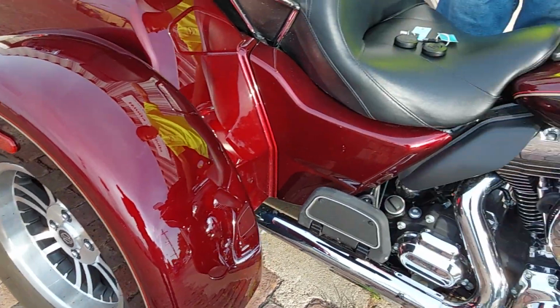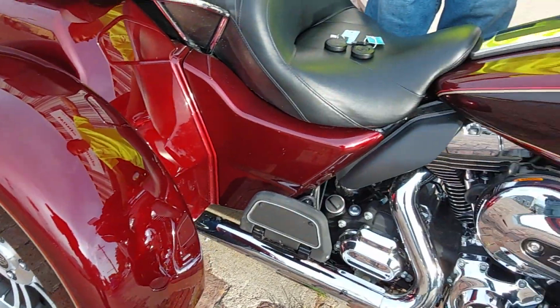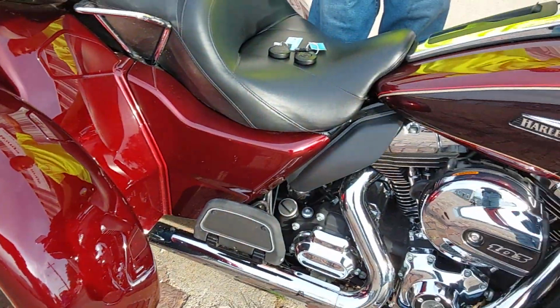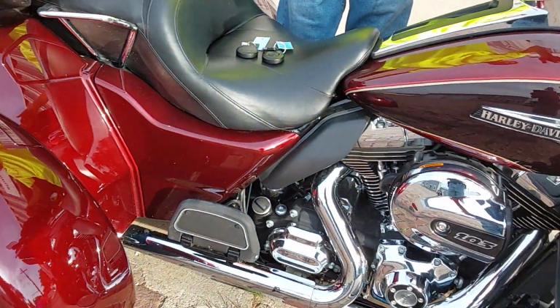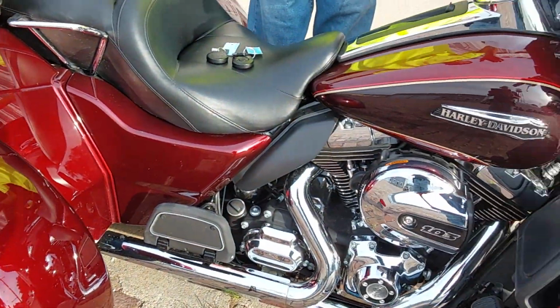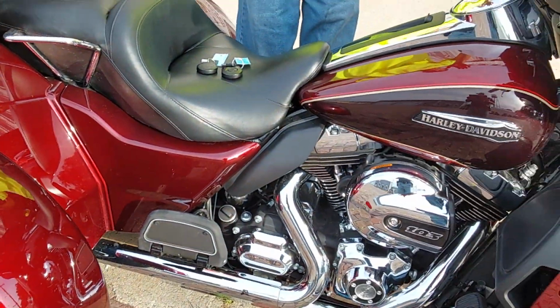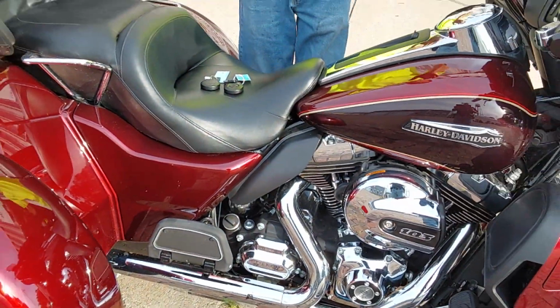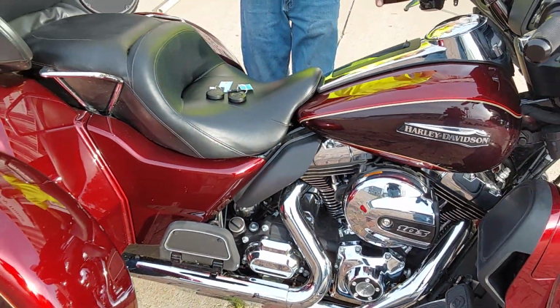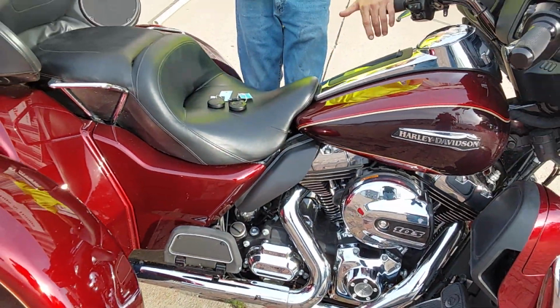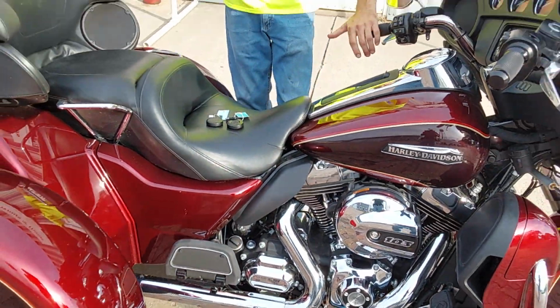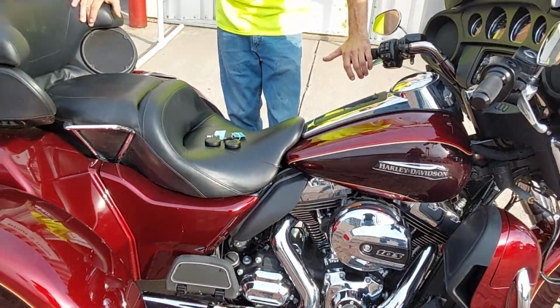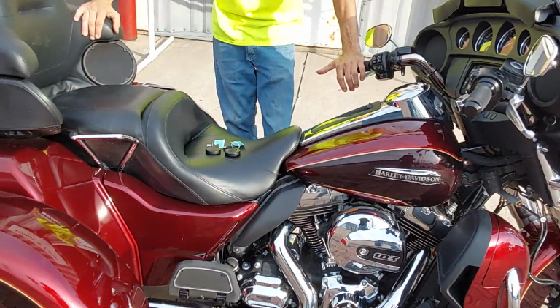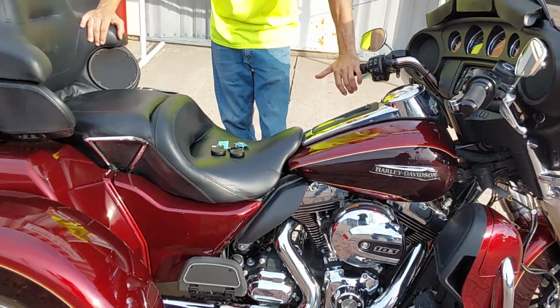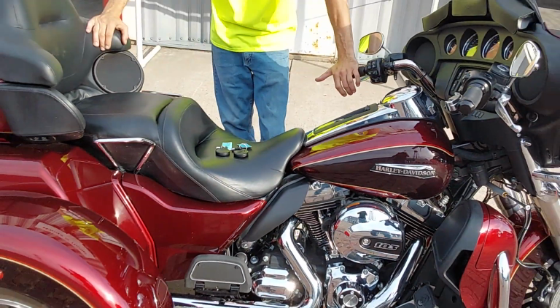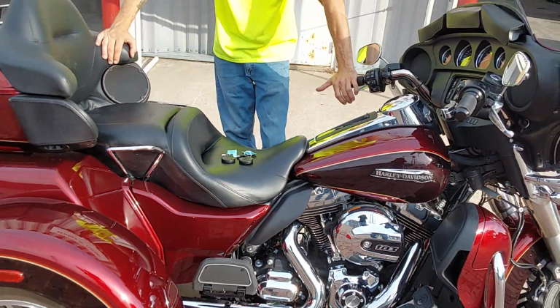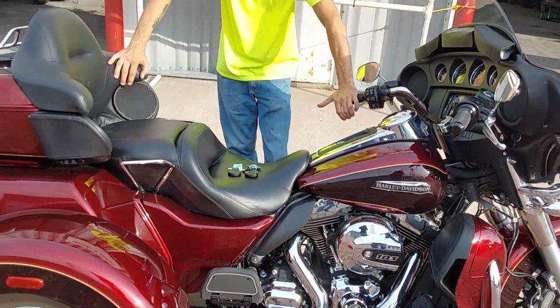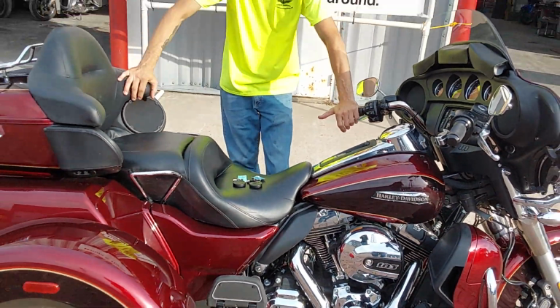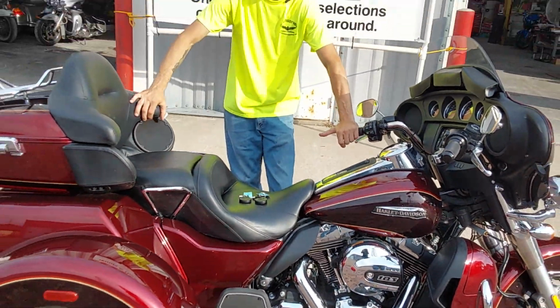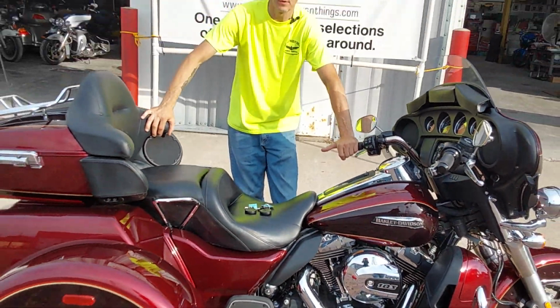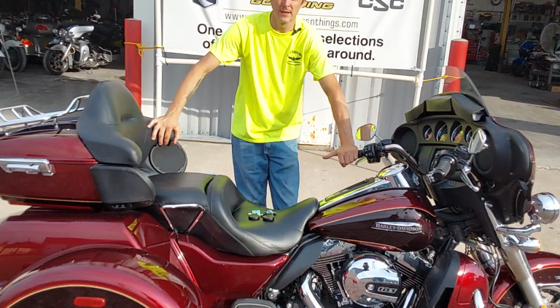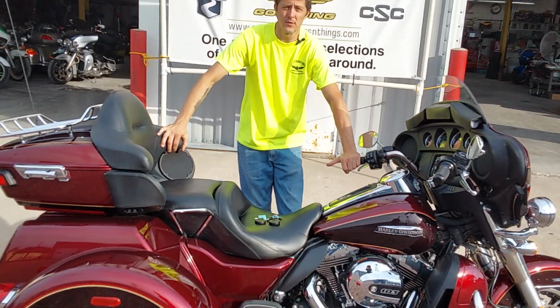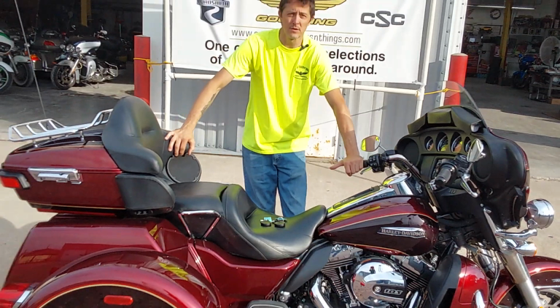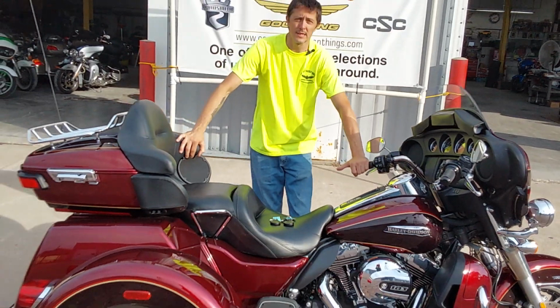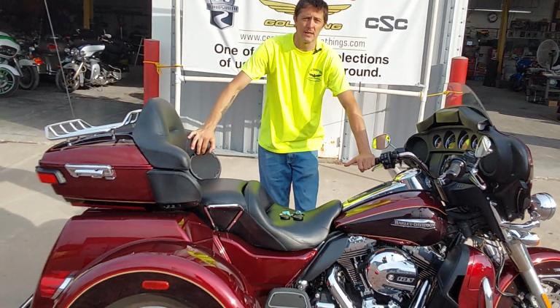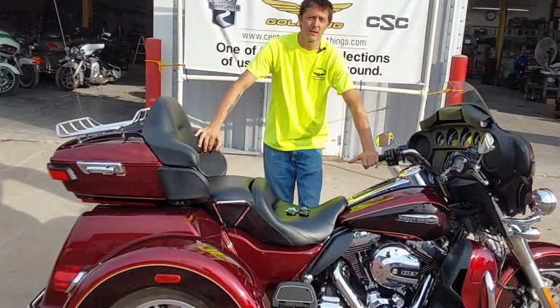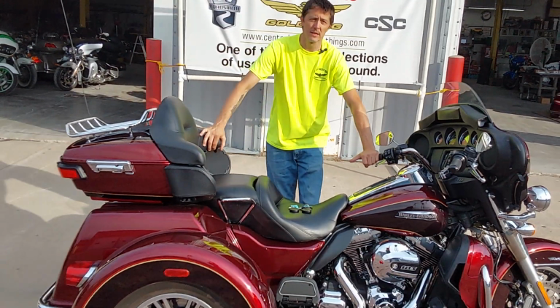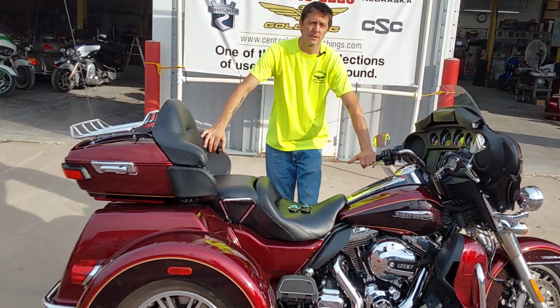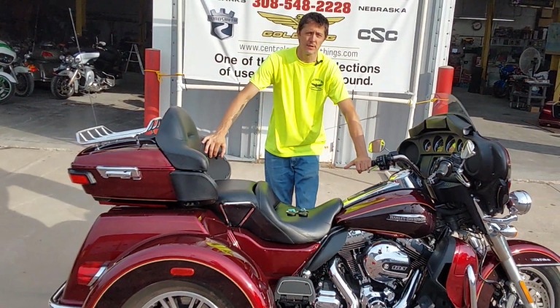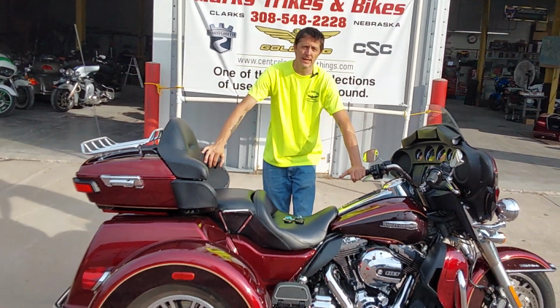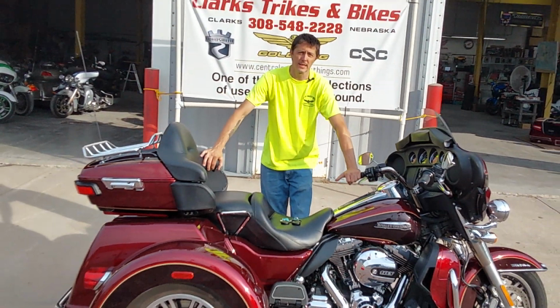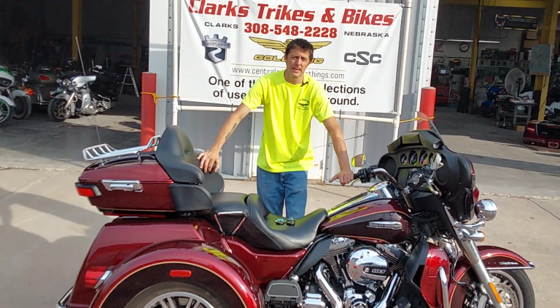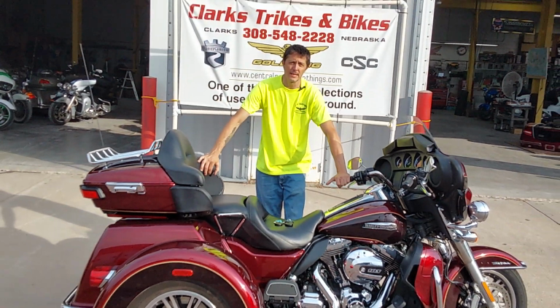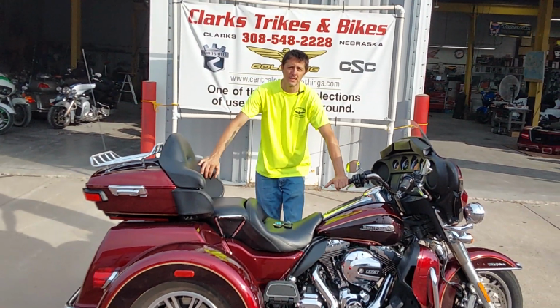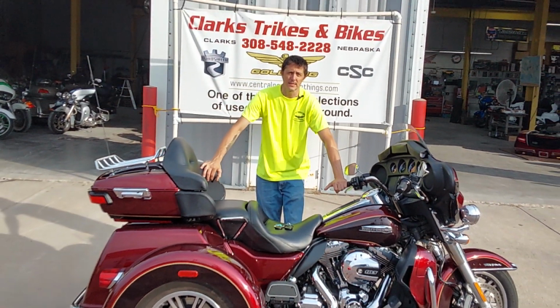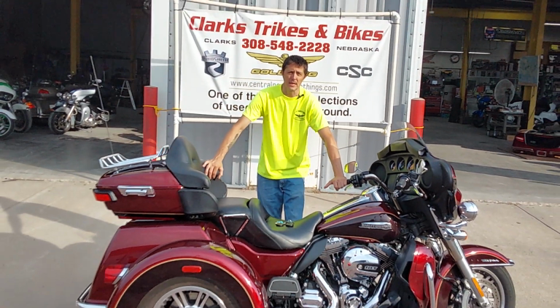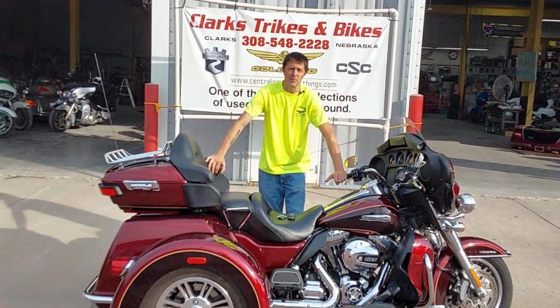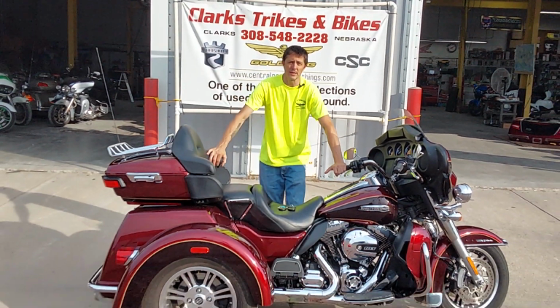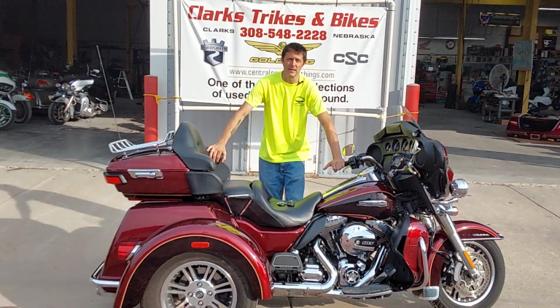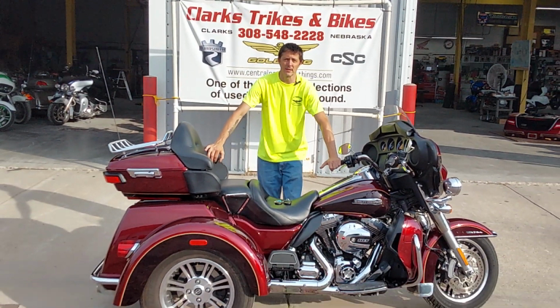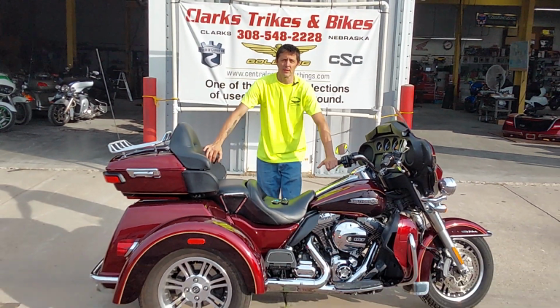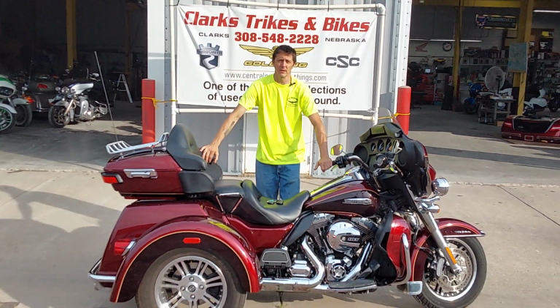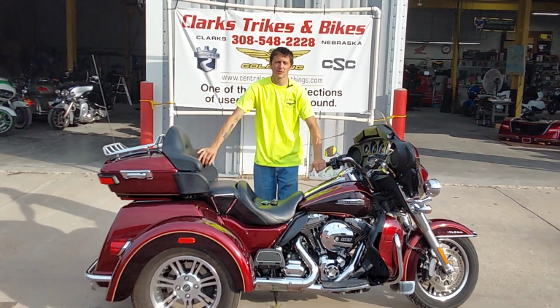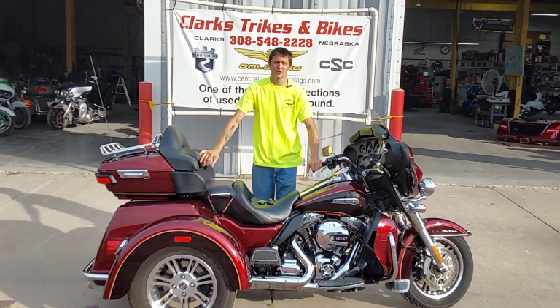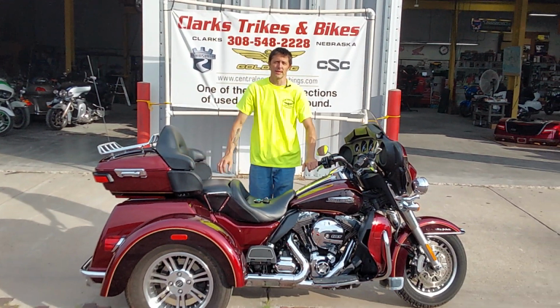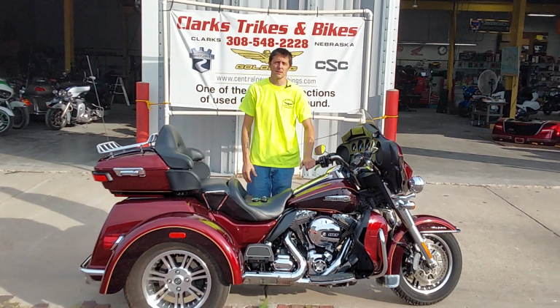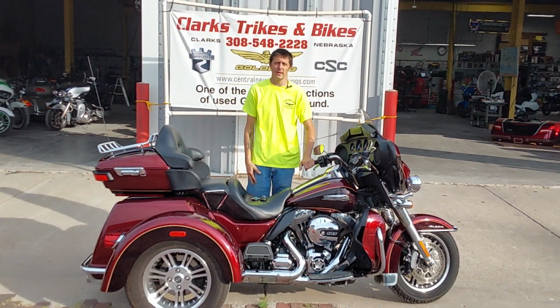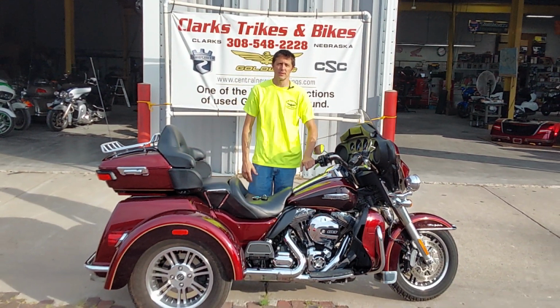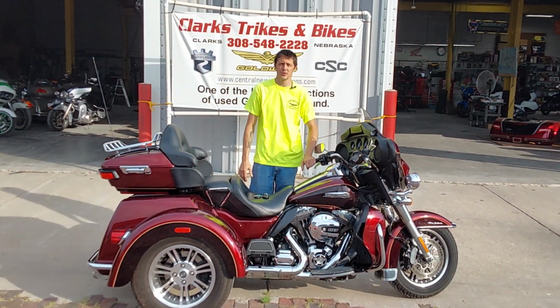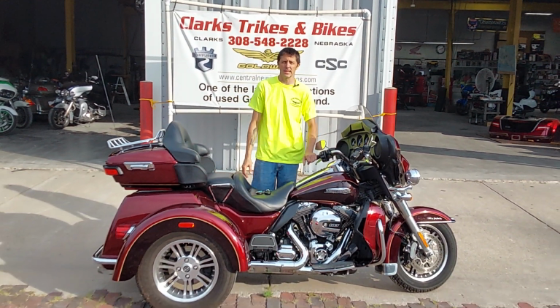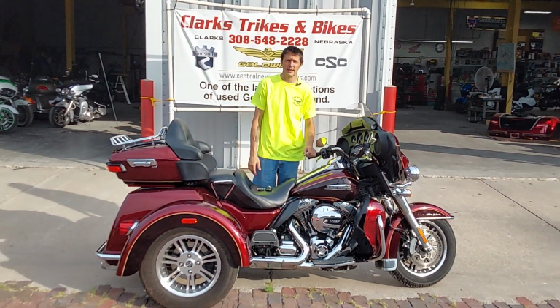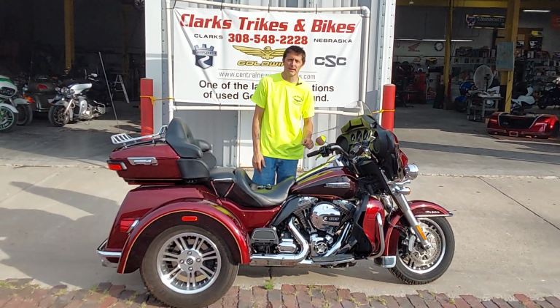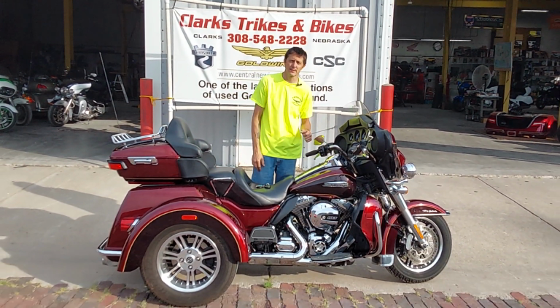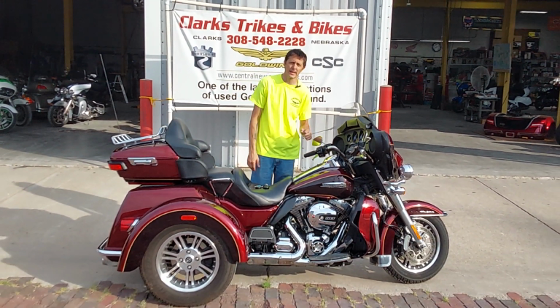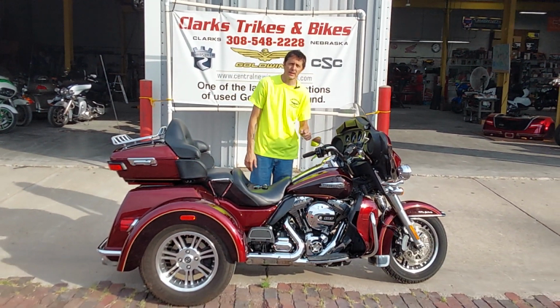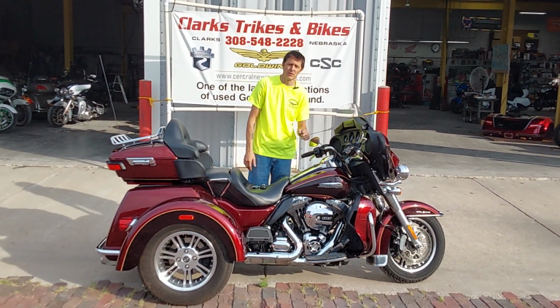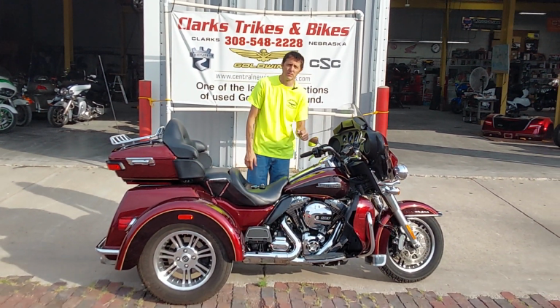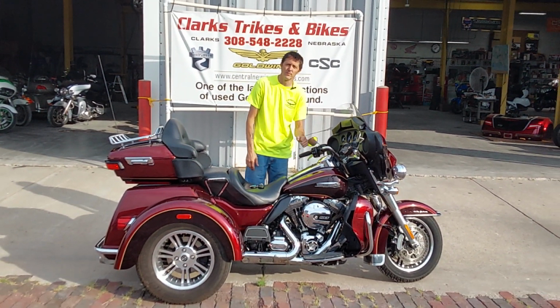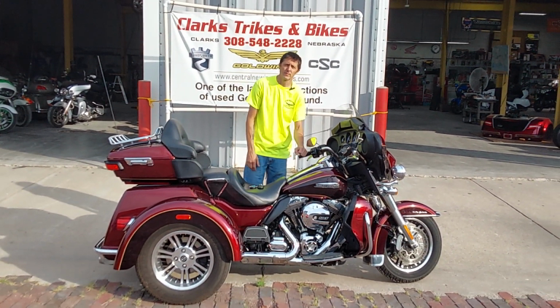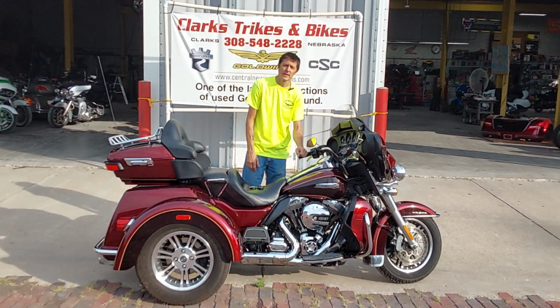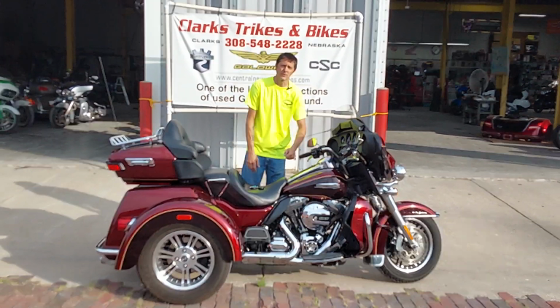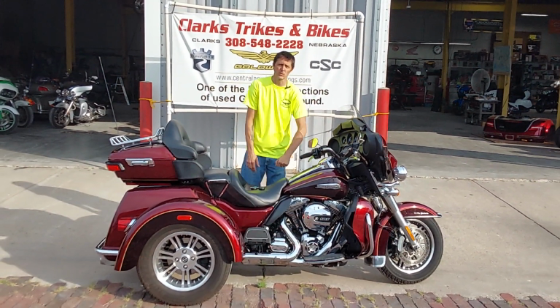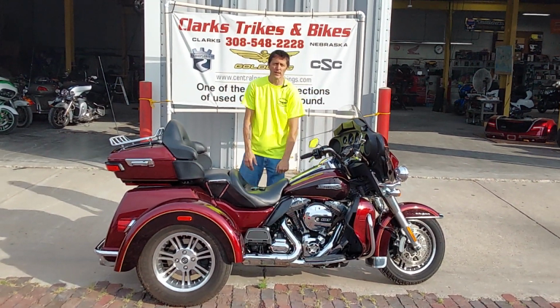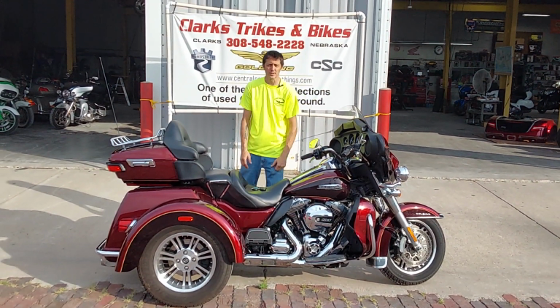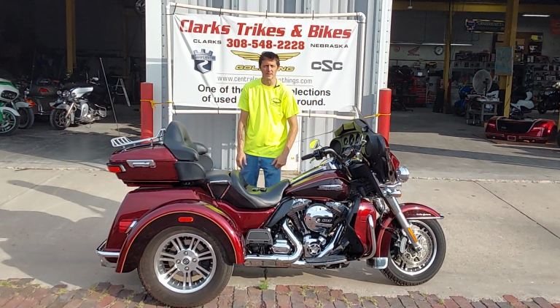Super clean, super nice 2014 Harley Tri-Glide. Stop on down here at Clark Strikes and Bikes, check it out, and take it home. Thanks for watching.